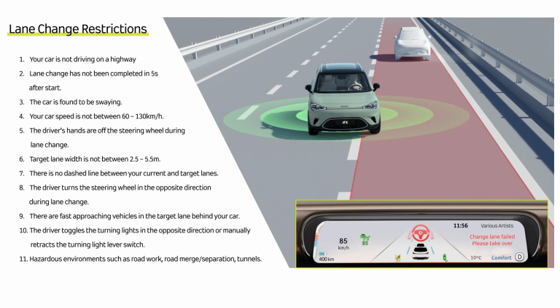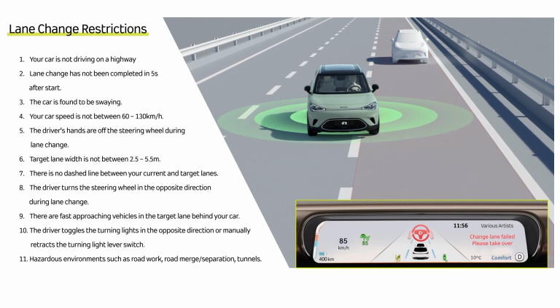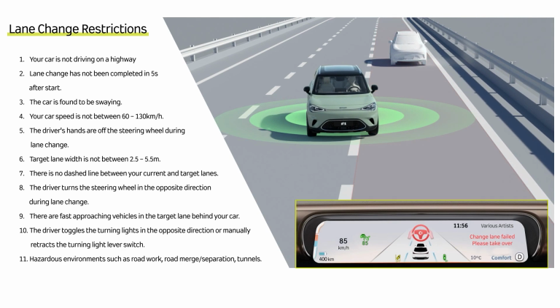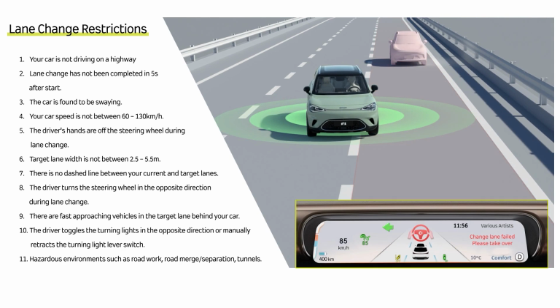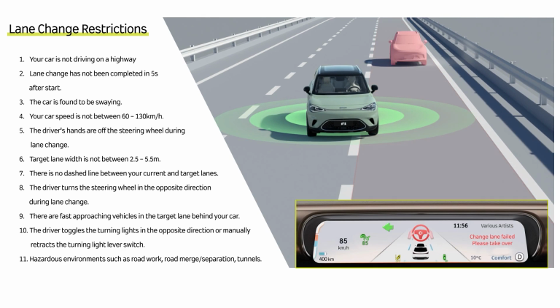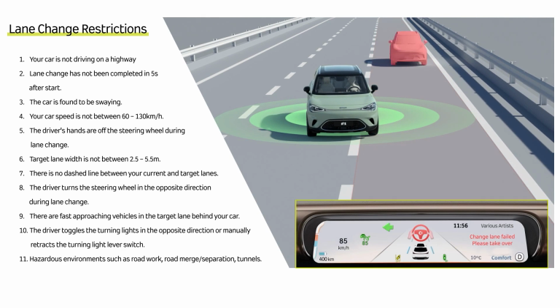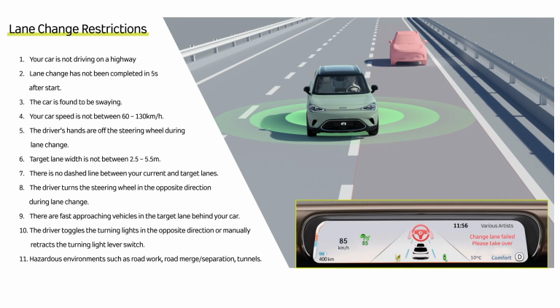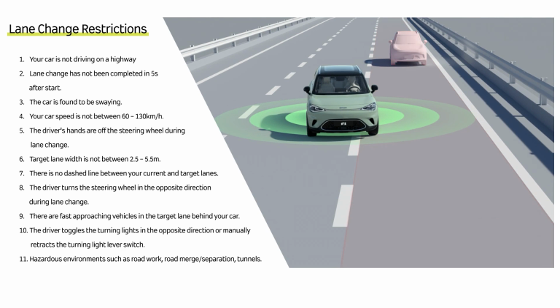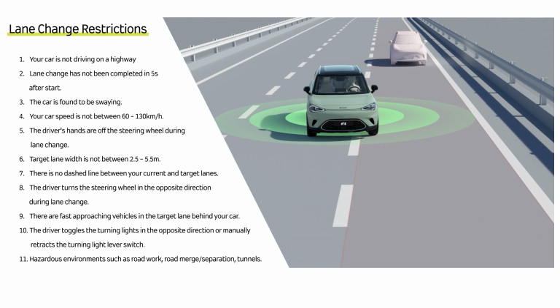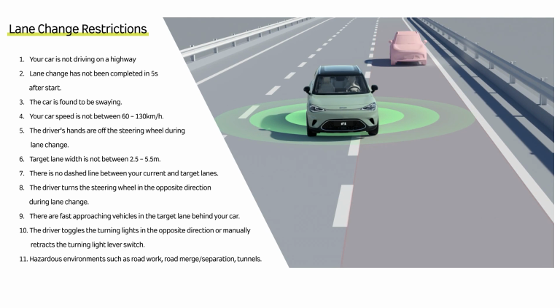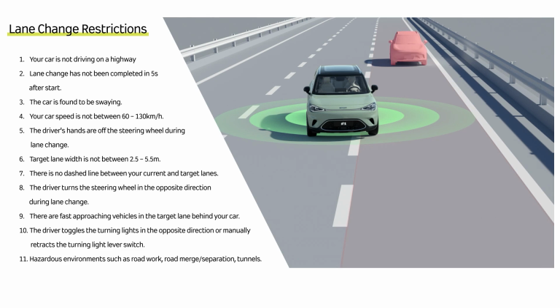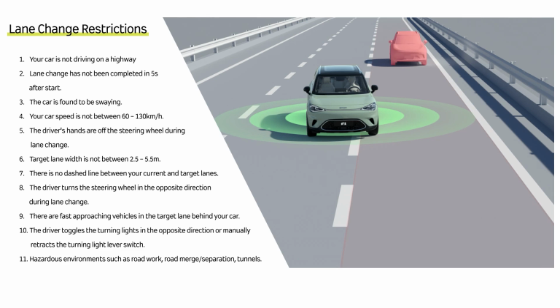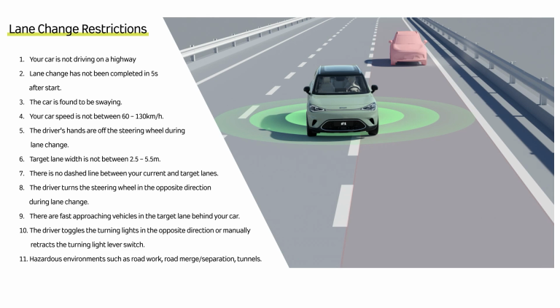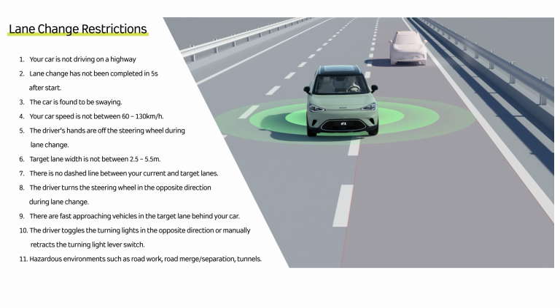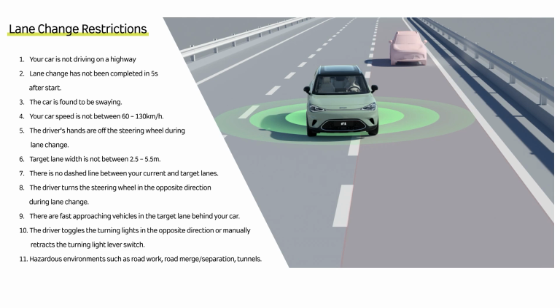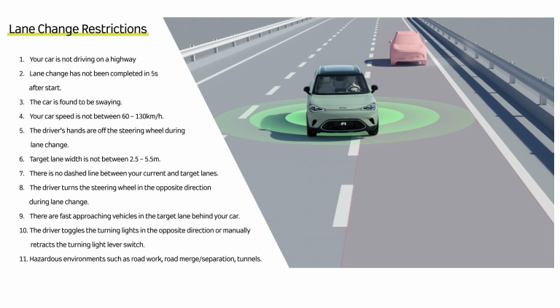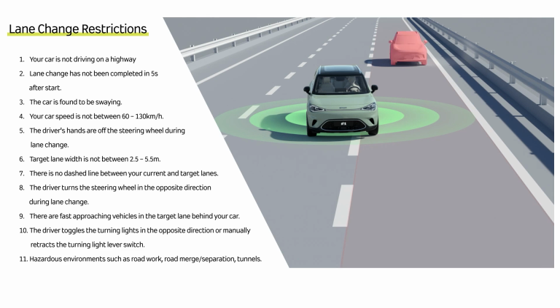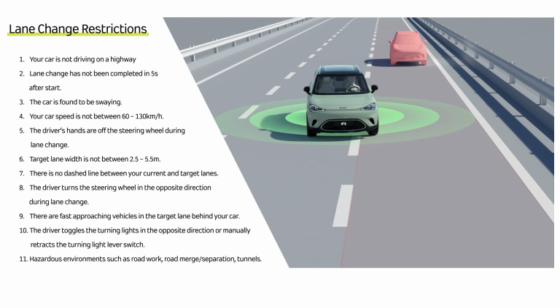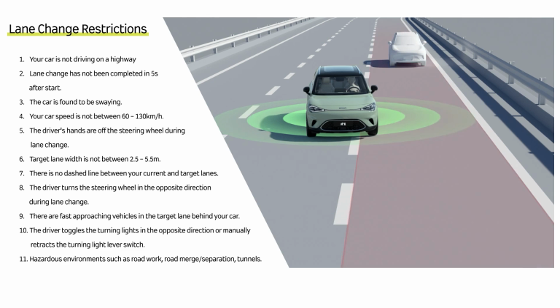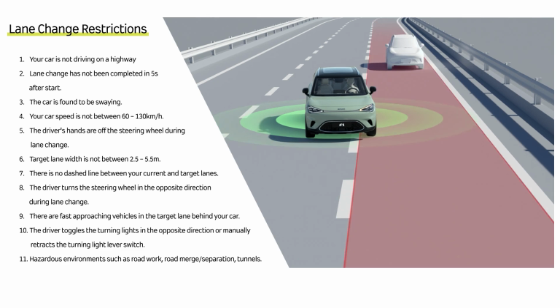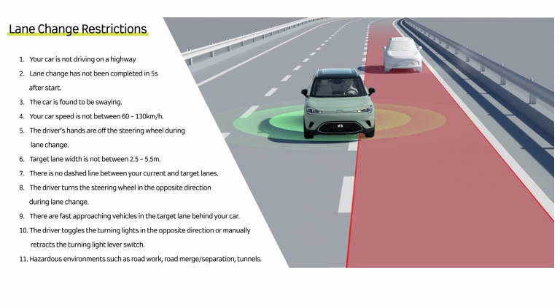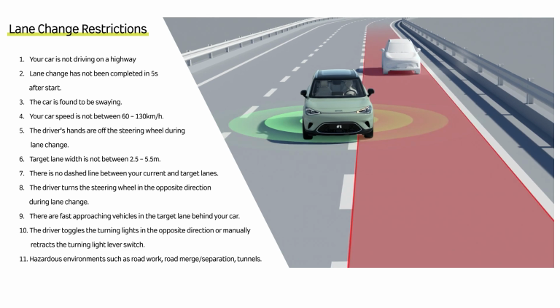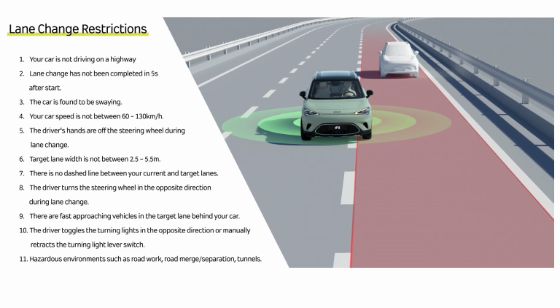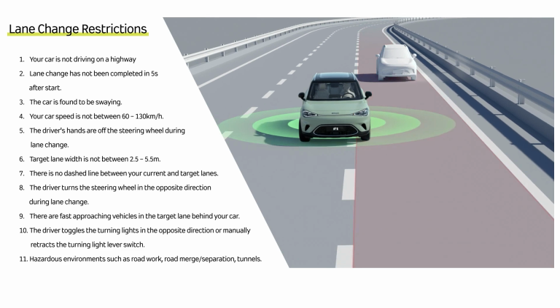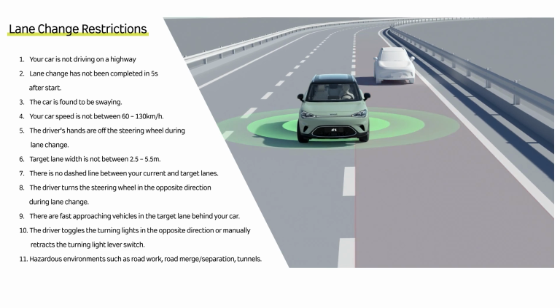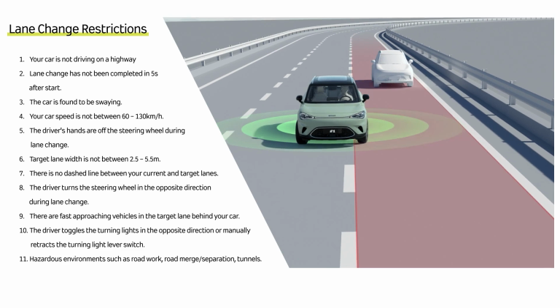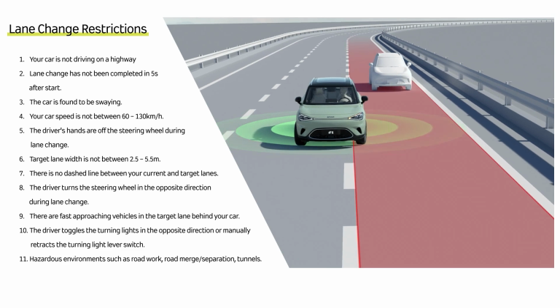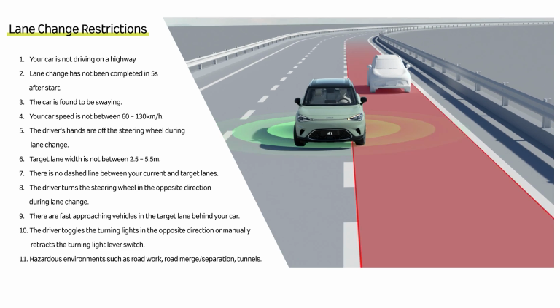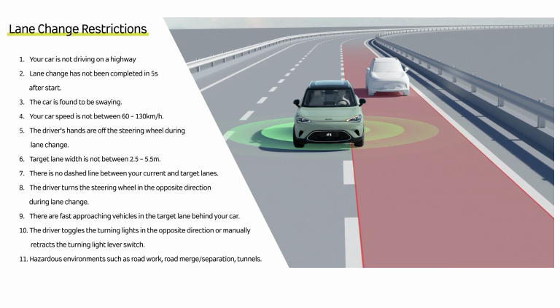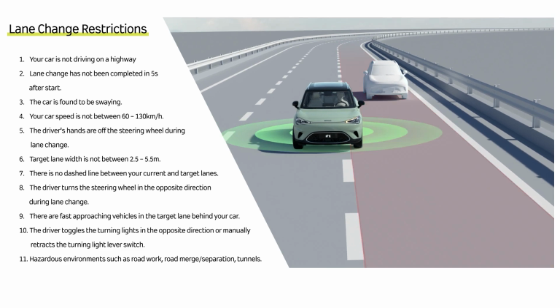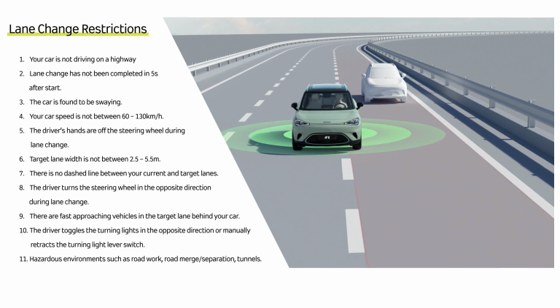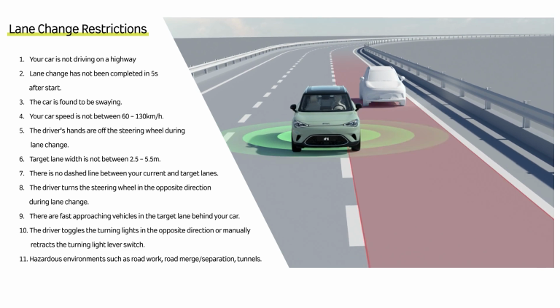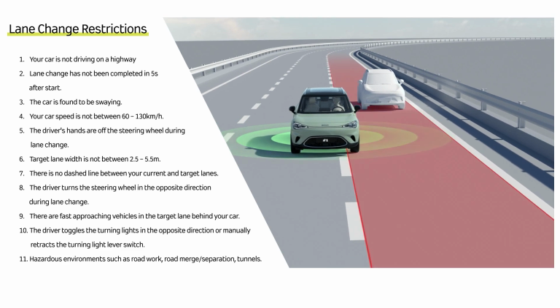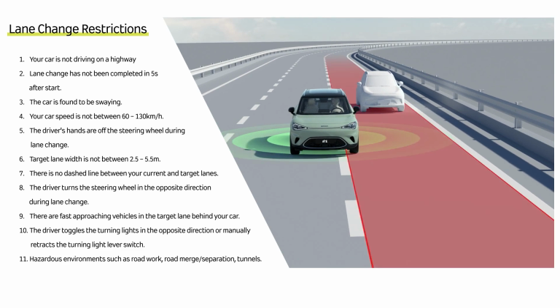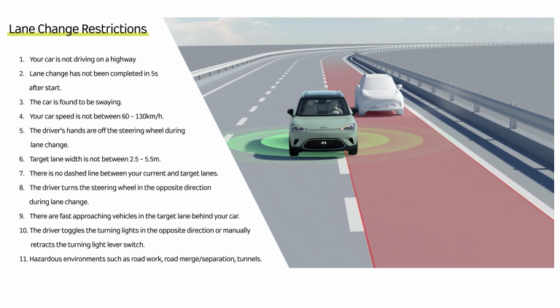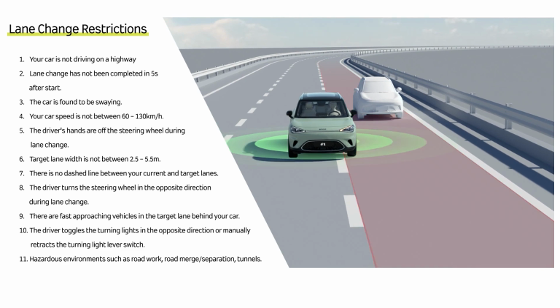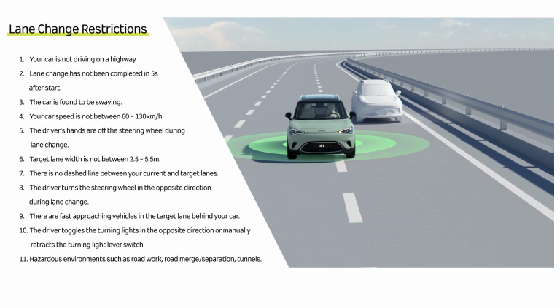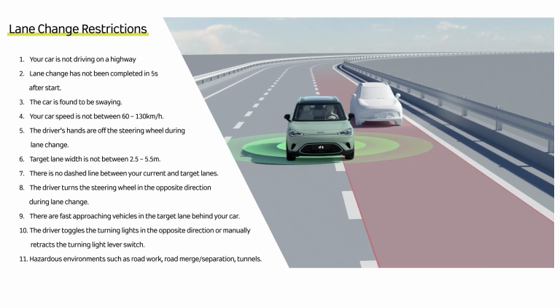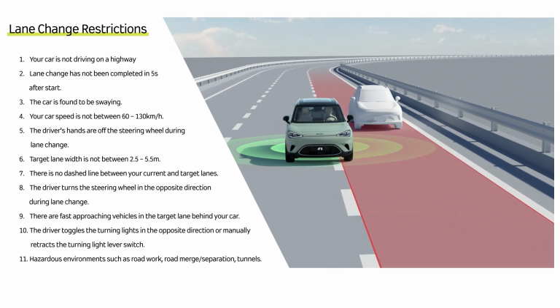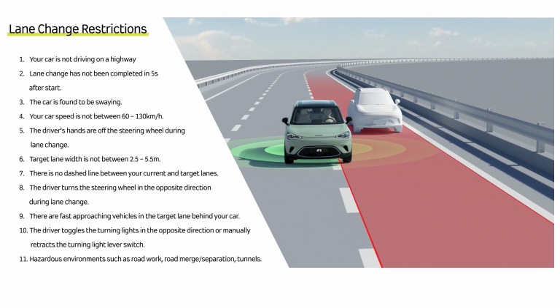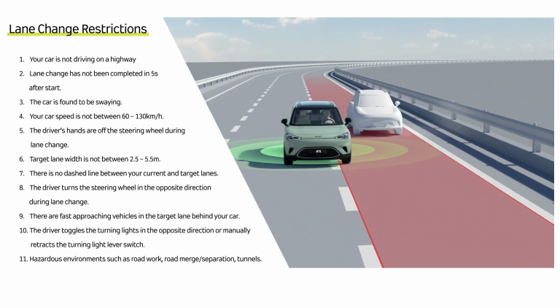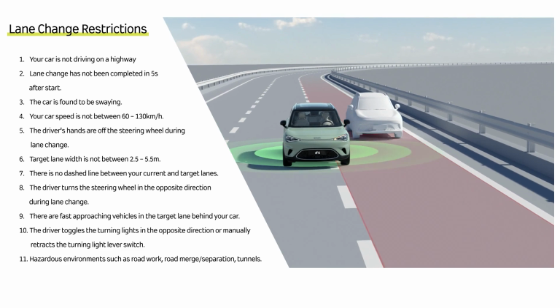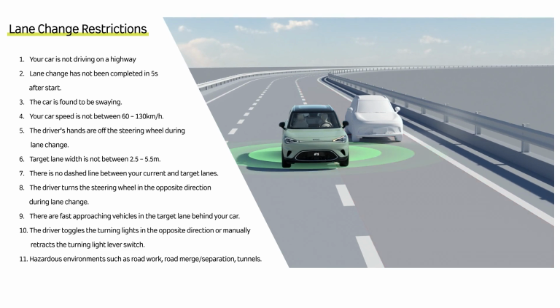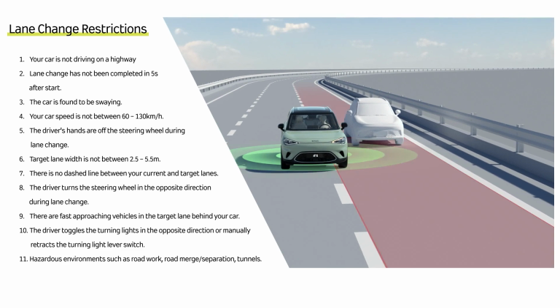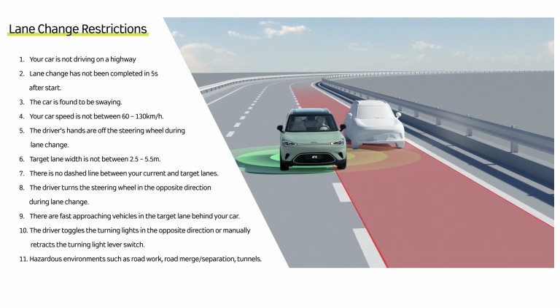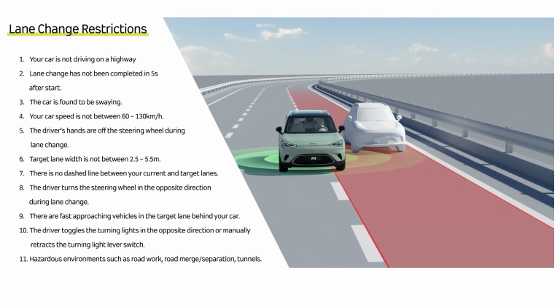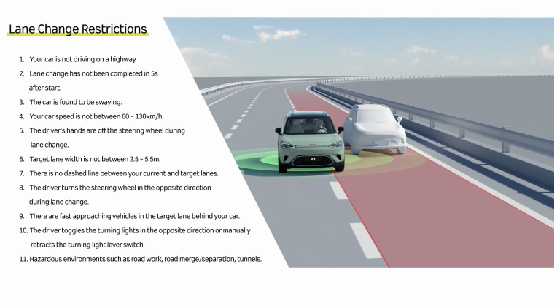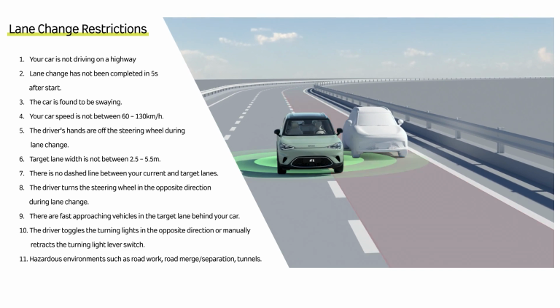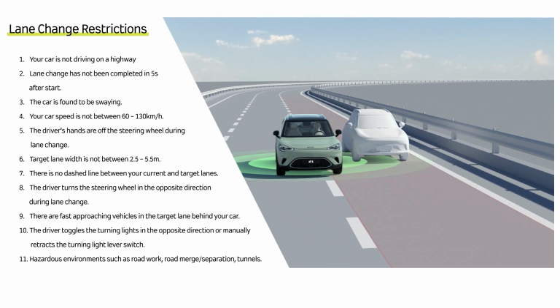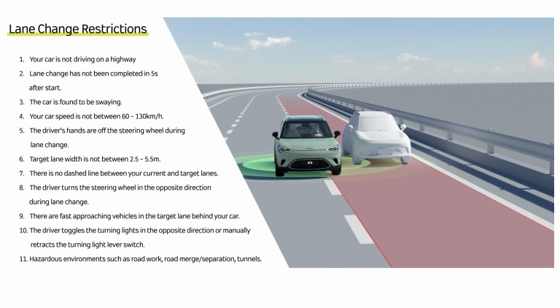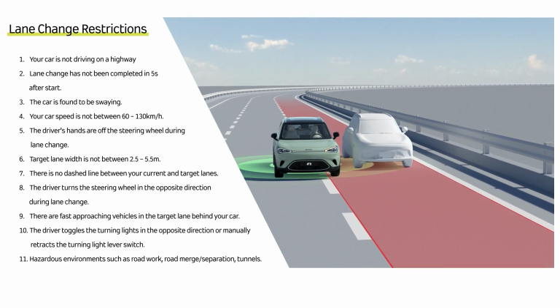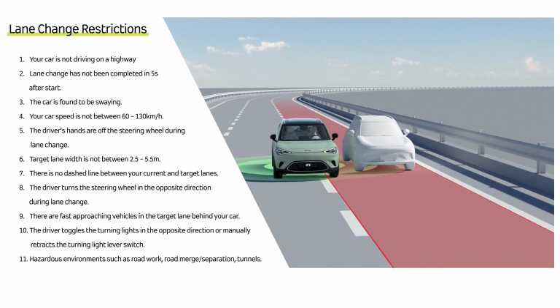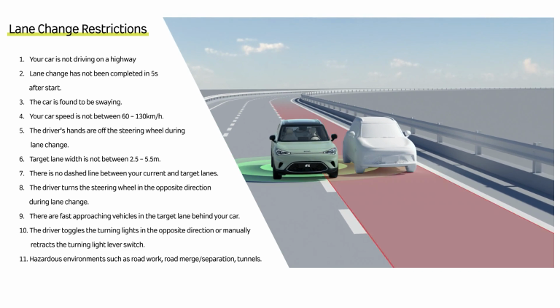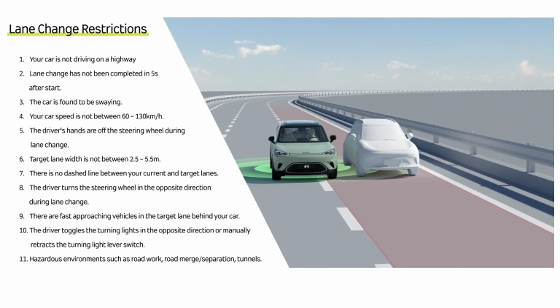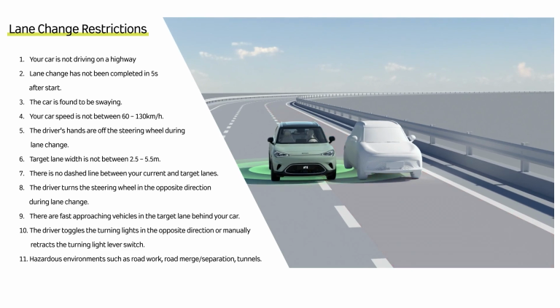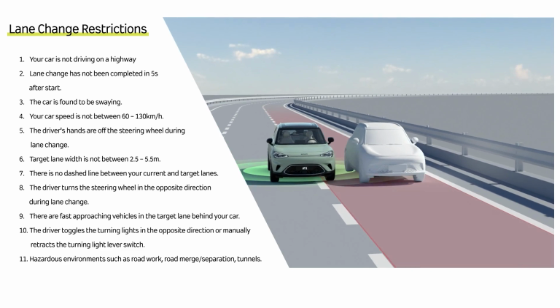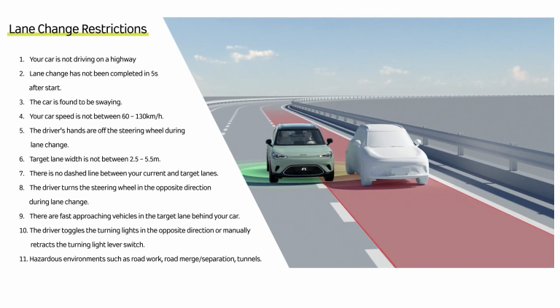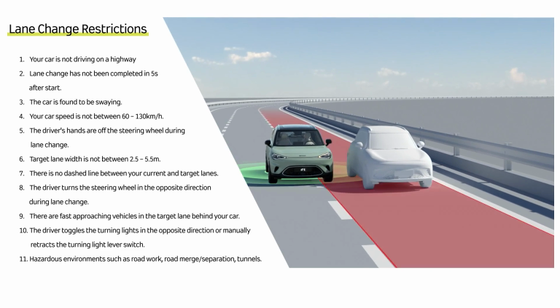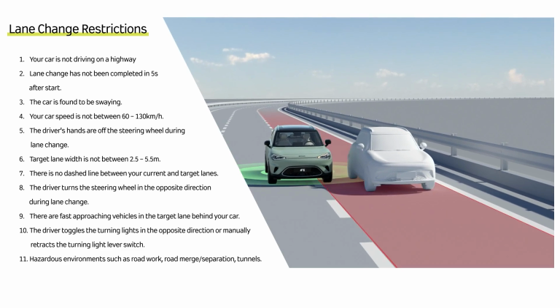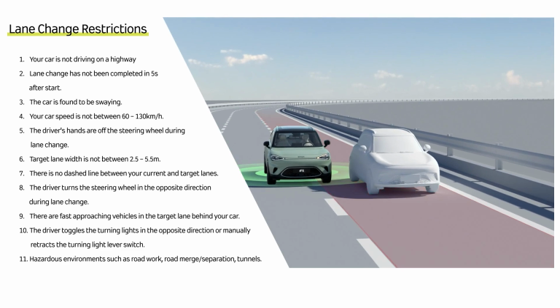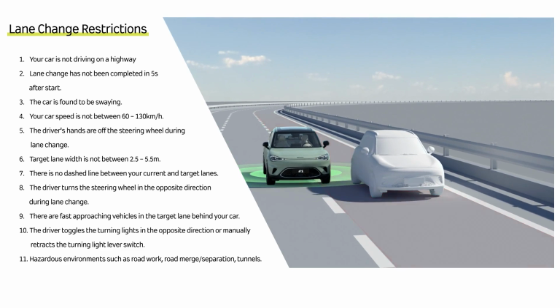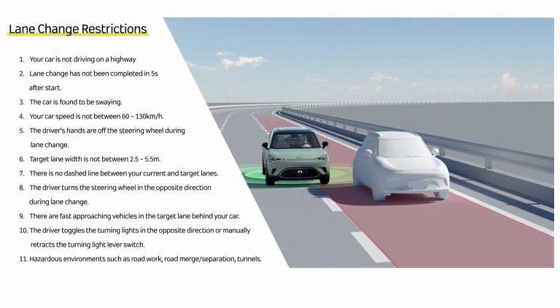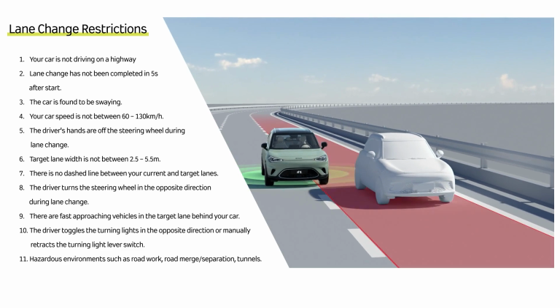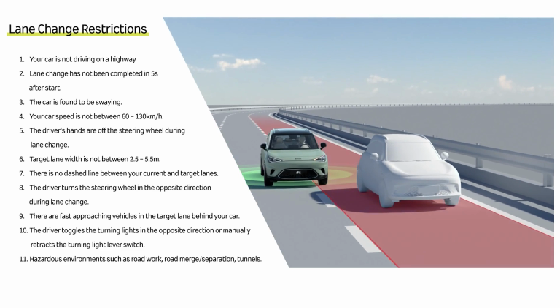If the system detects a risk of collision, it will control the vehicle to move along the lane line and you will need to decide whether to change lanes or not.